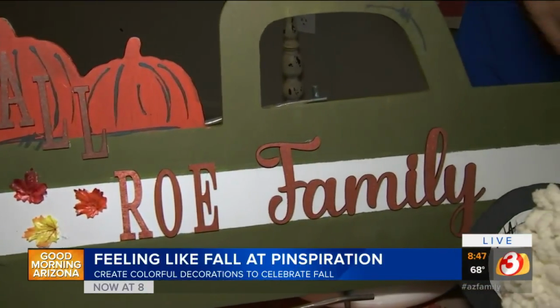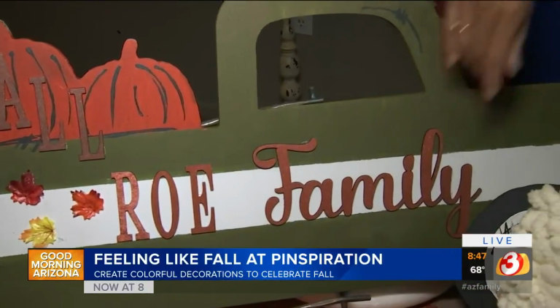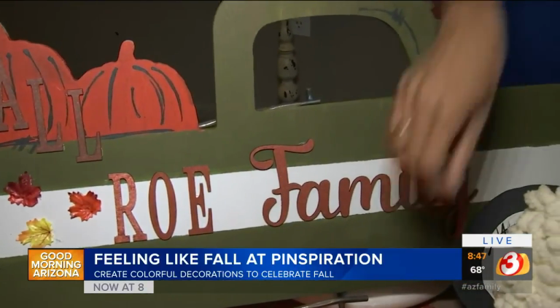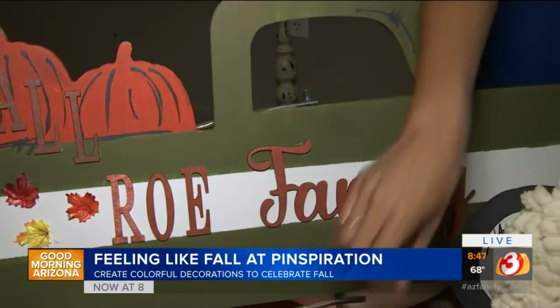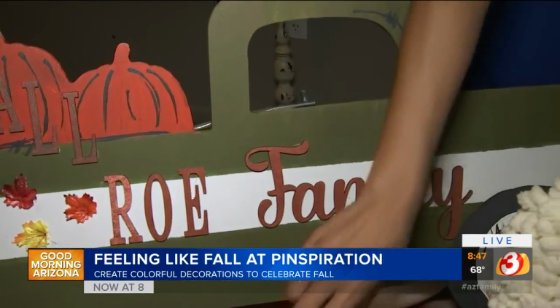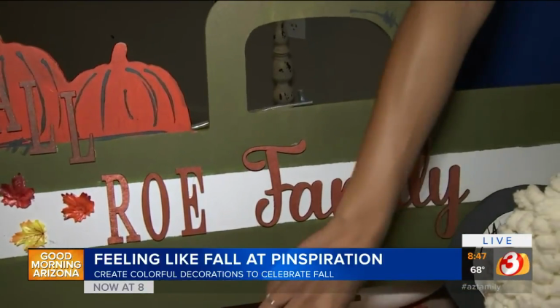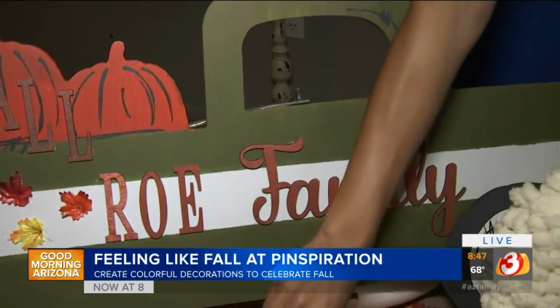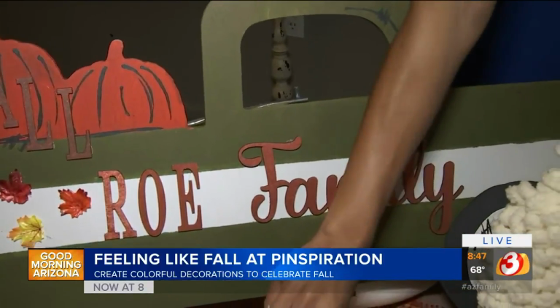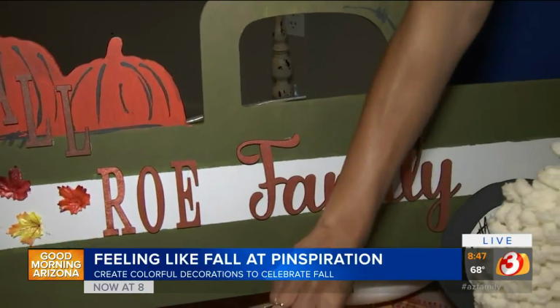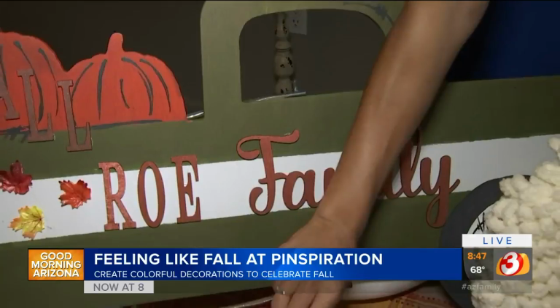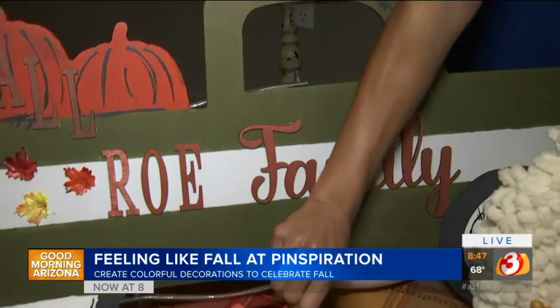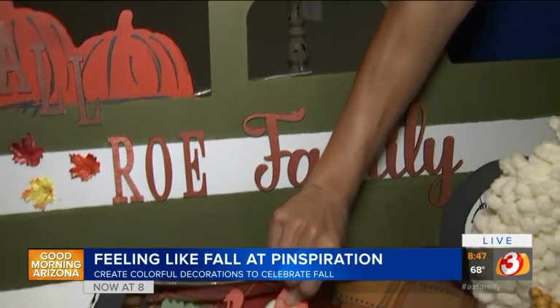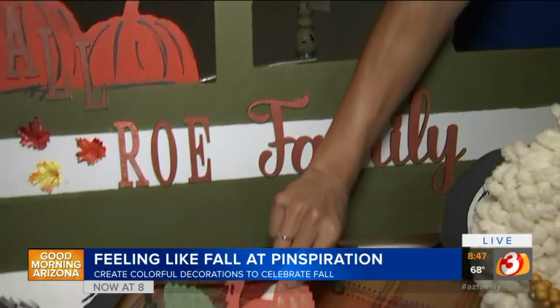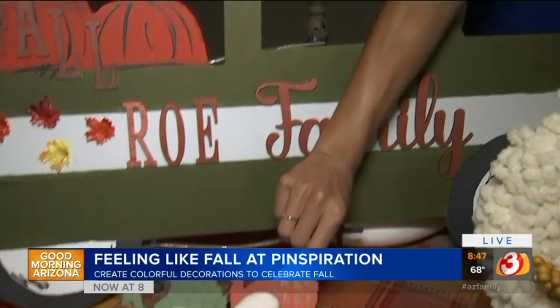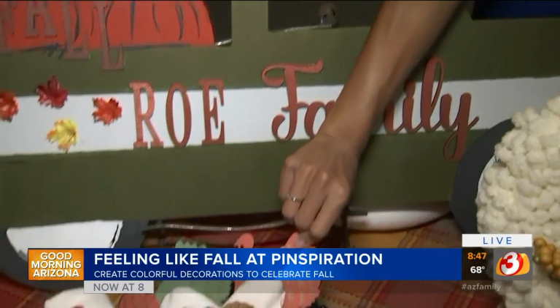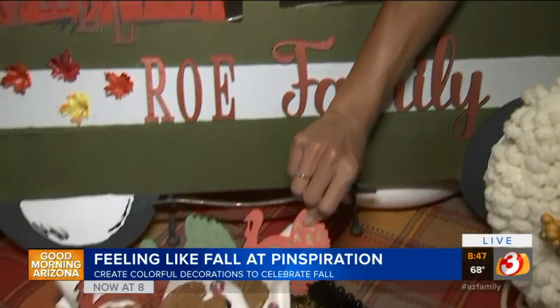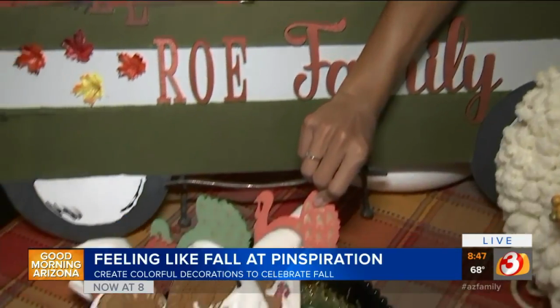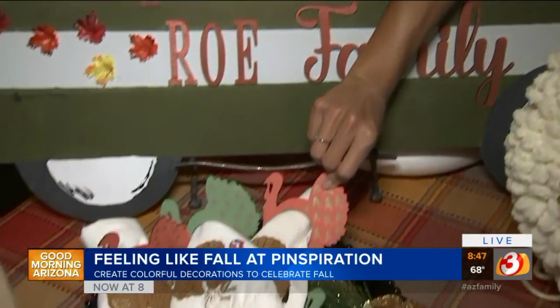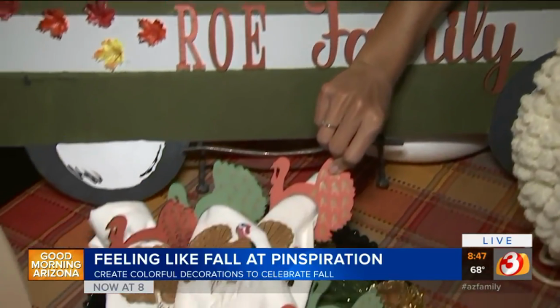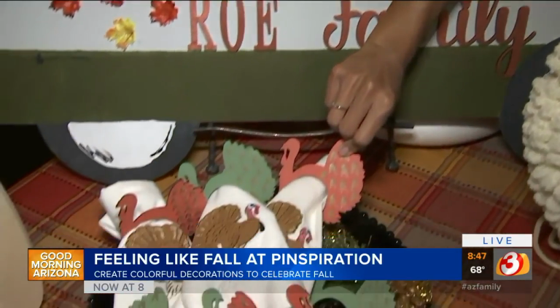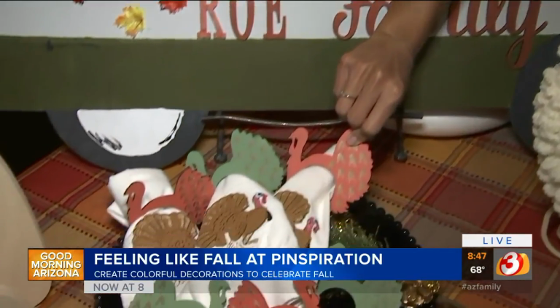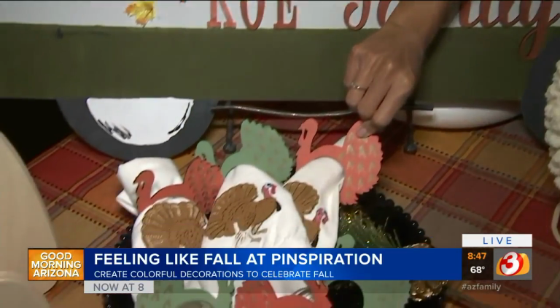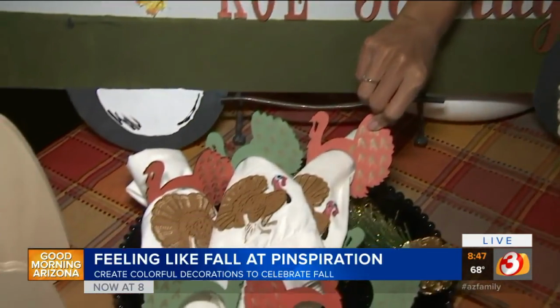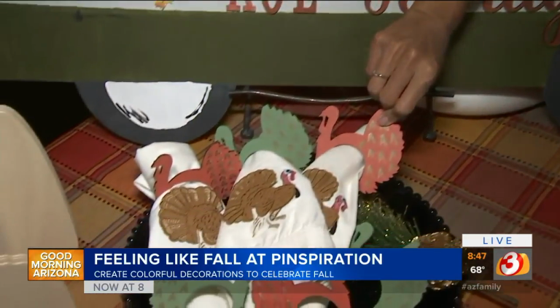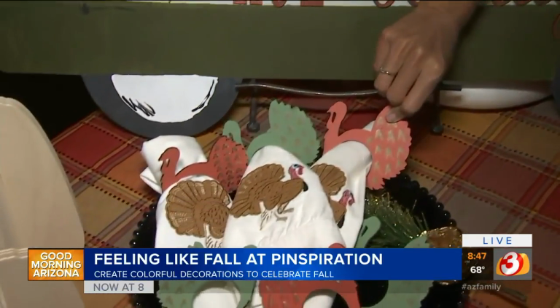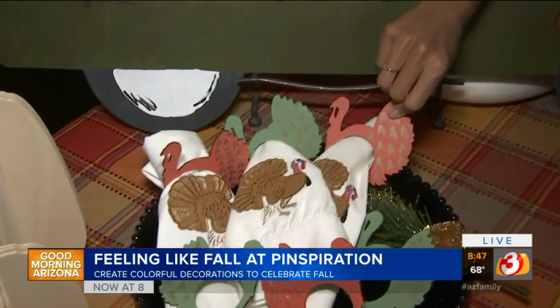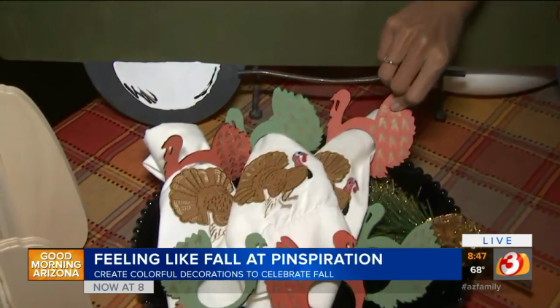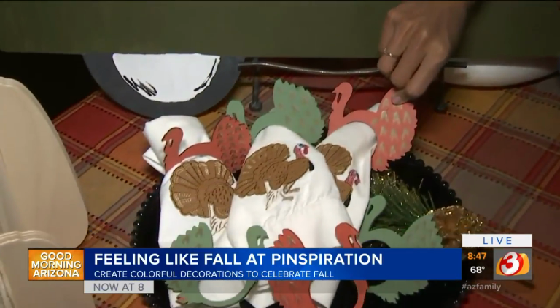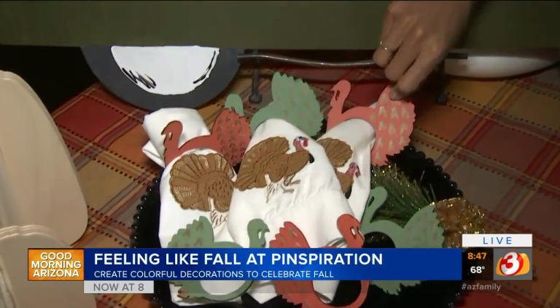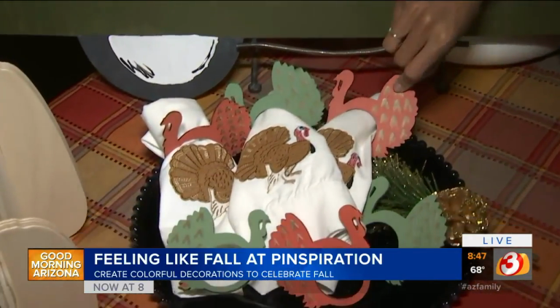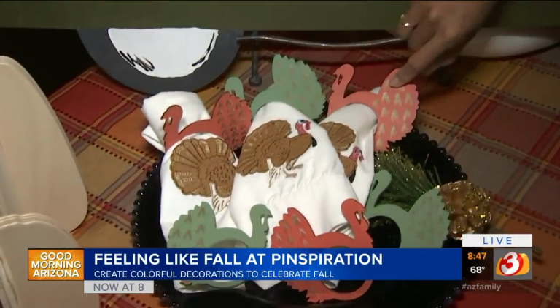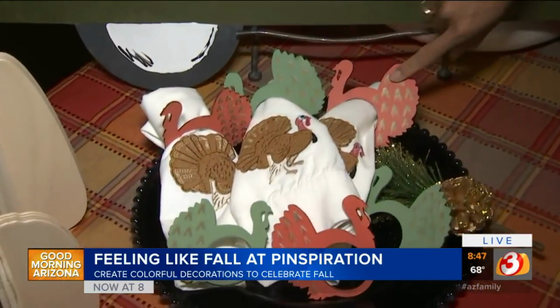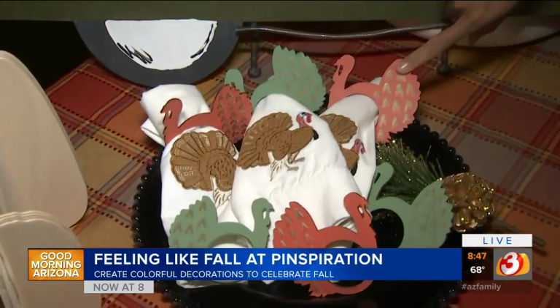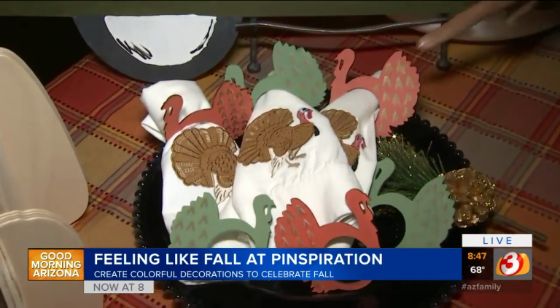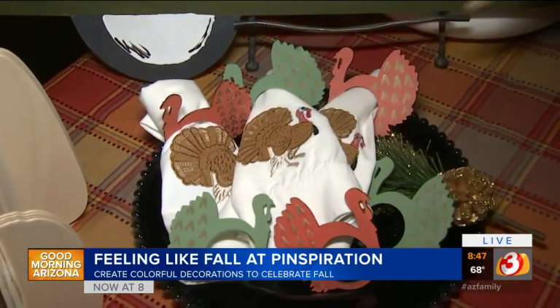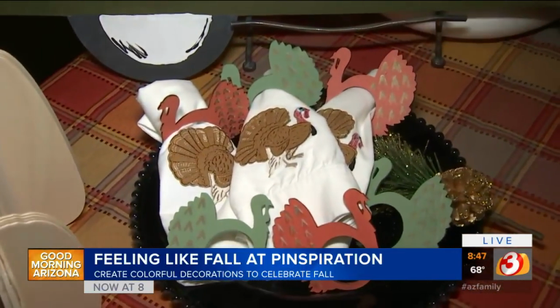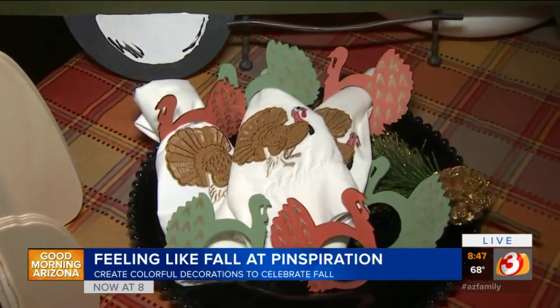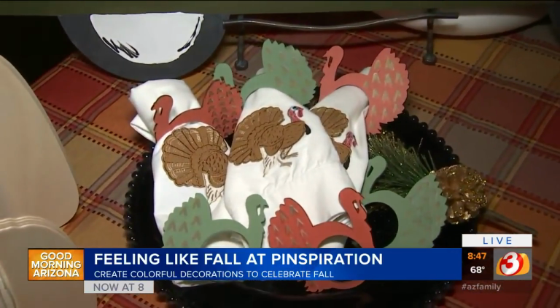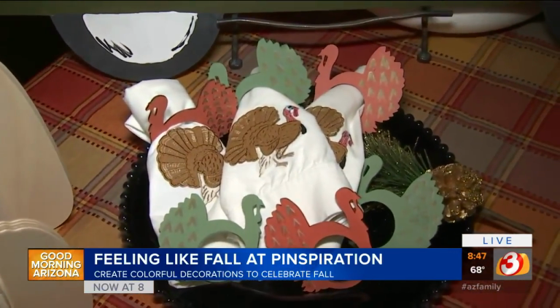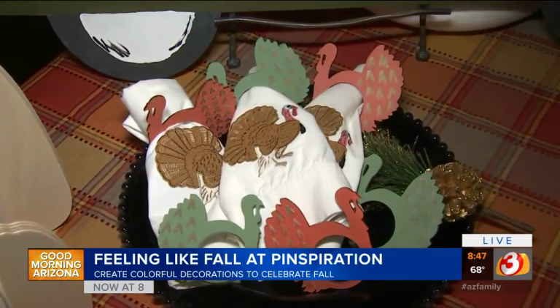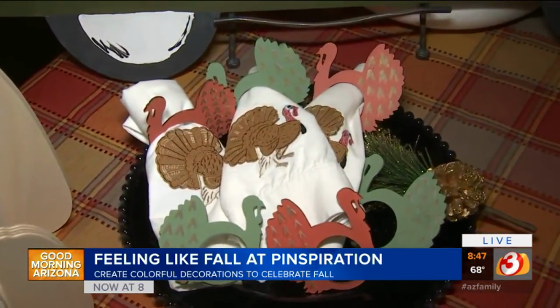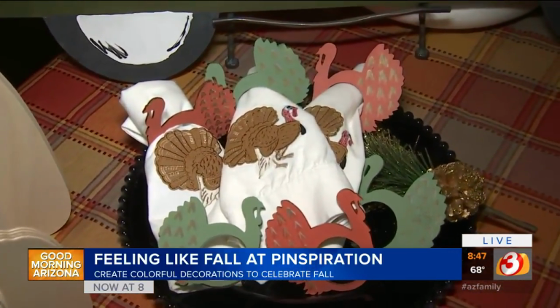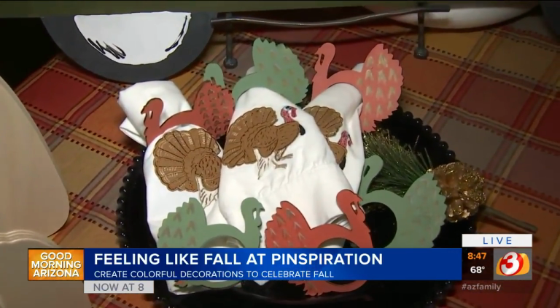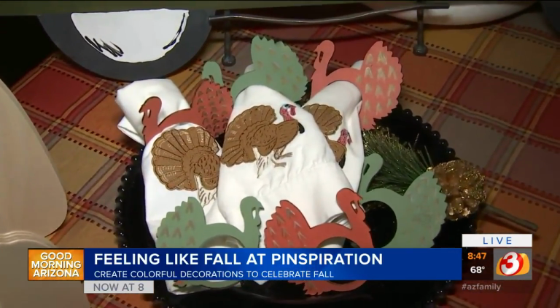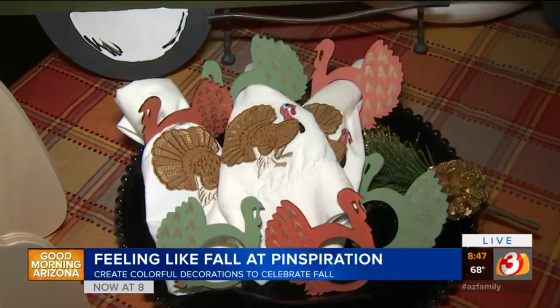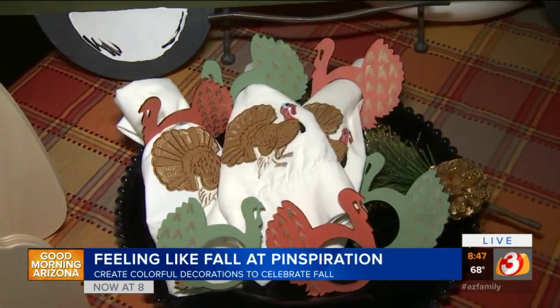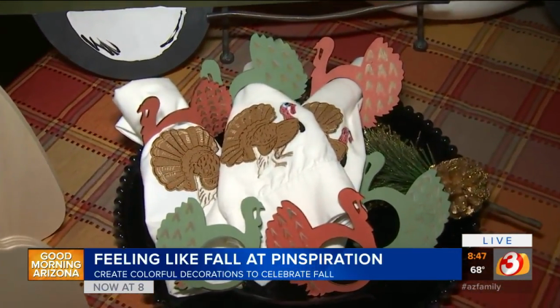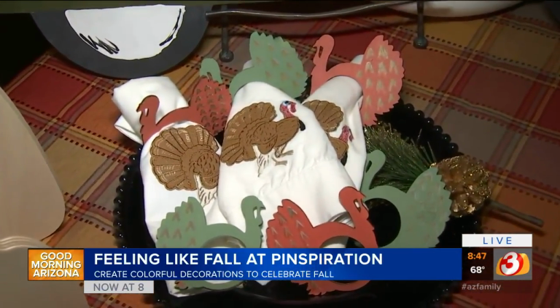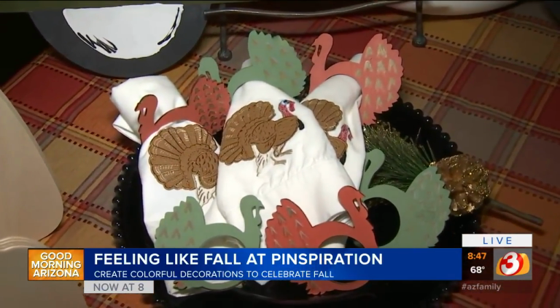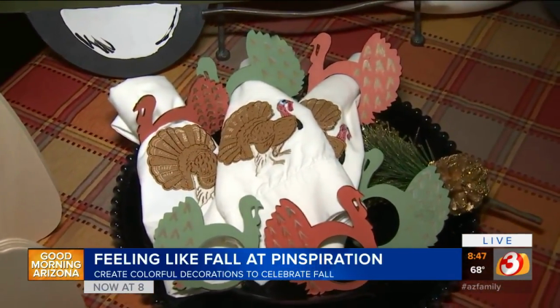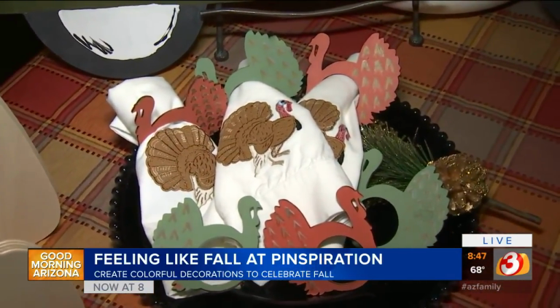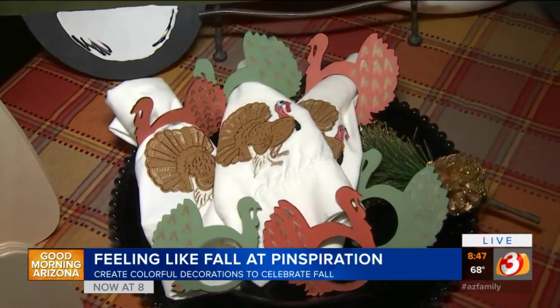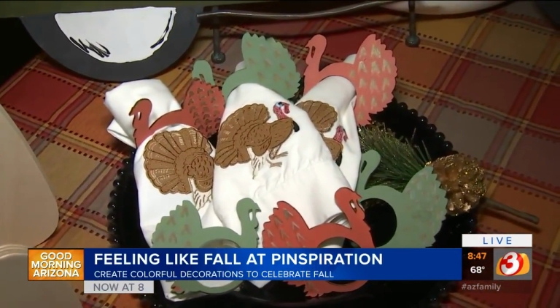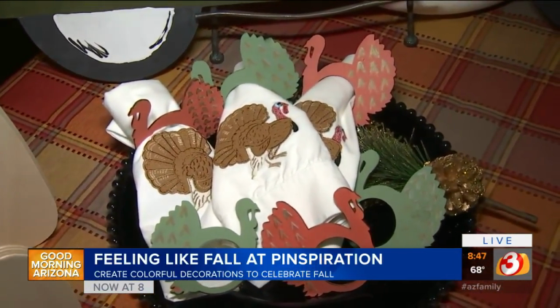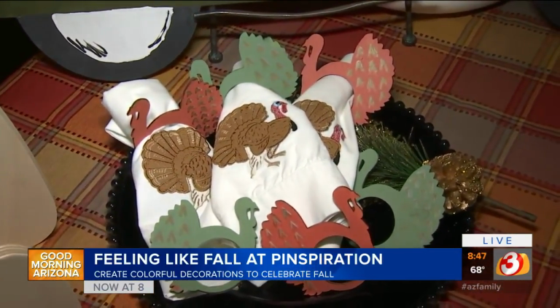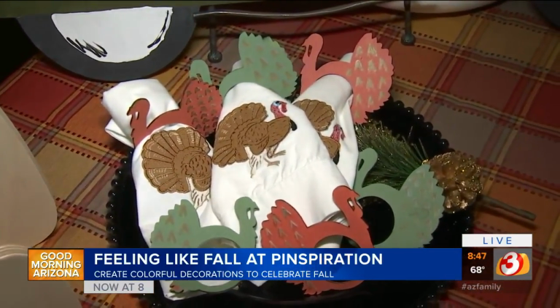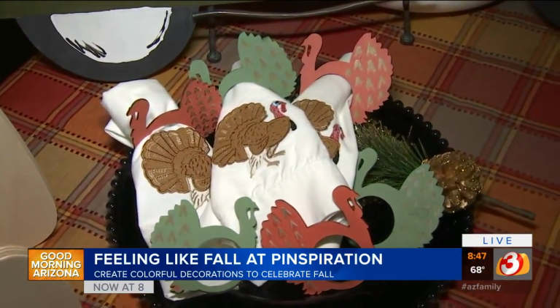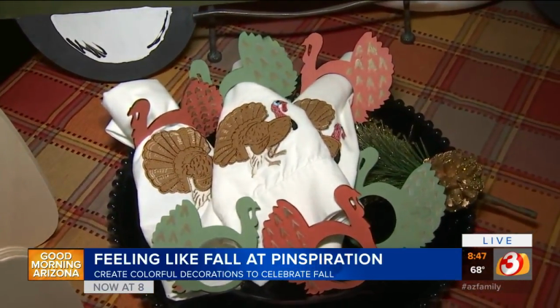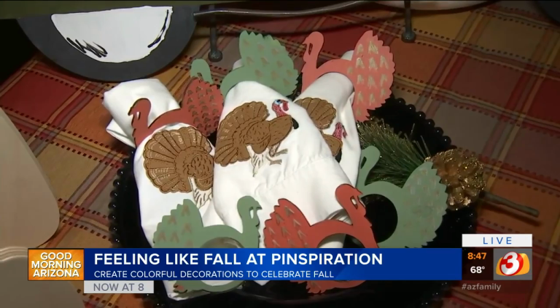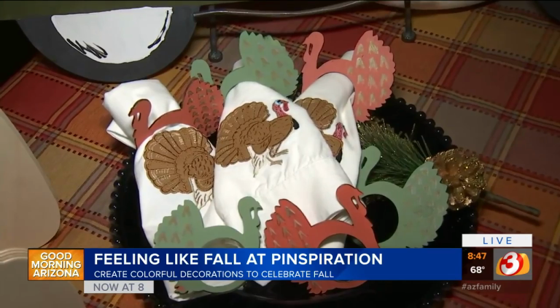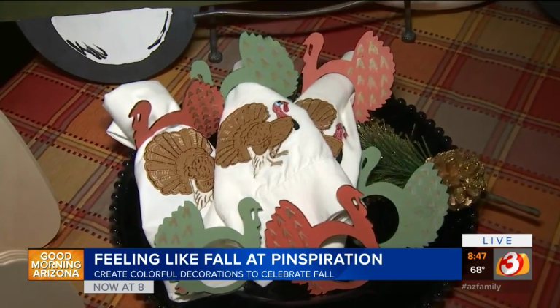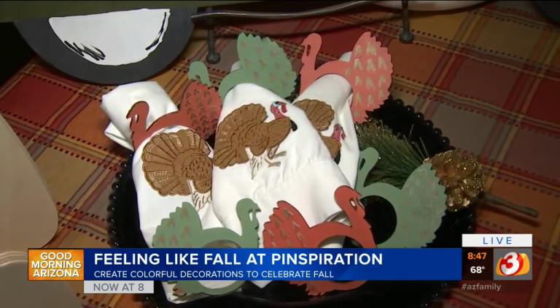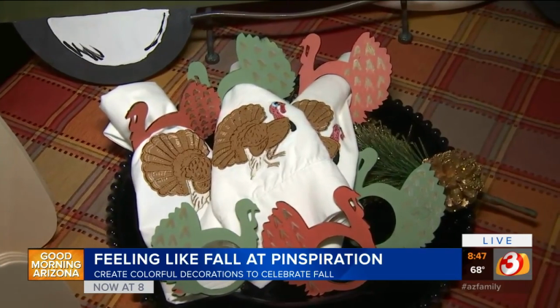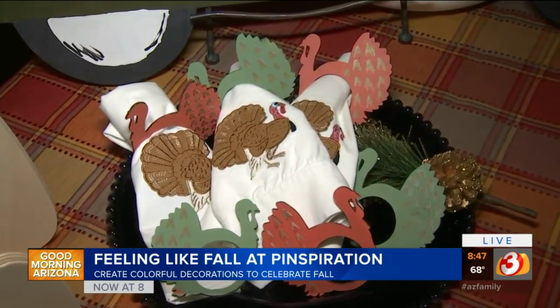And then over here — napkin holders, napkin rings for your Thanksgiving Day table. Those are fun and functional.